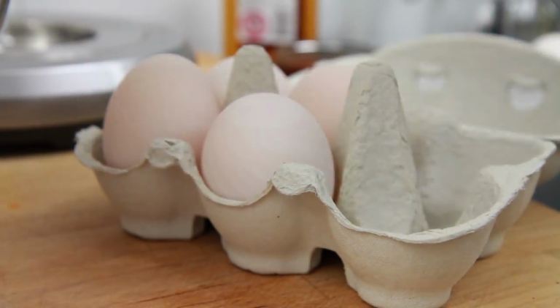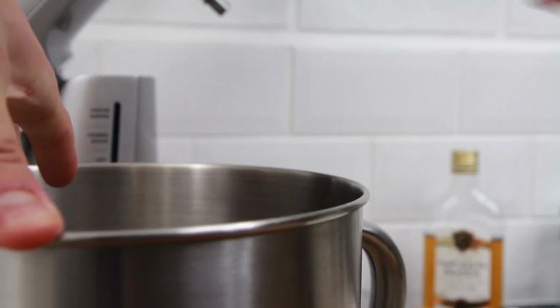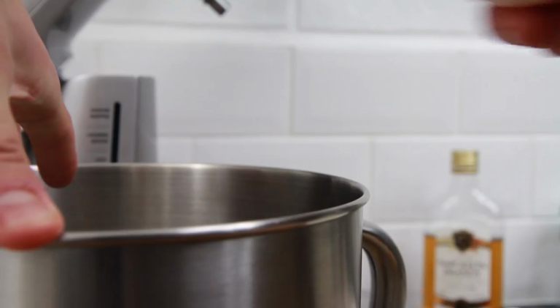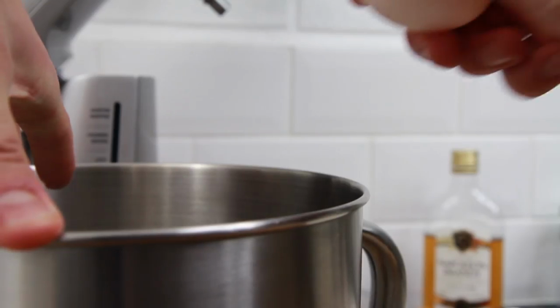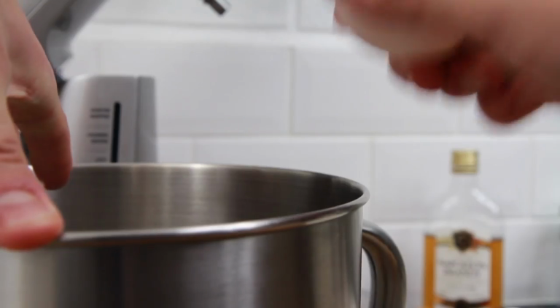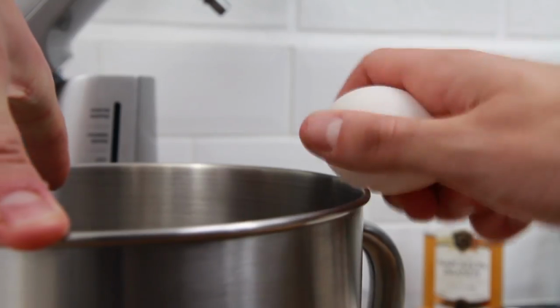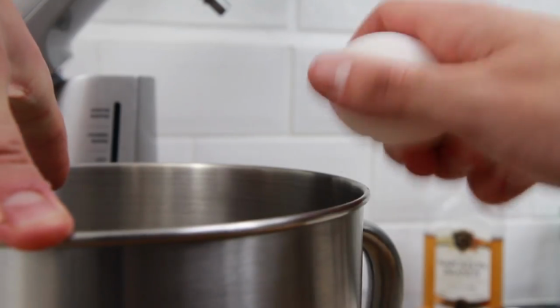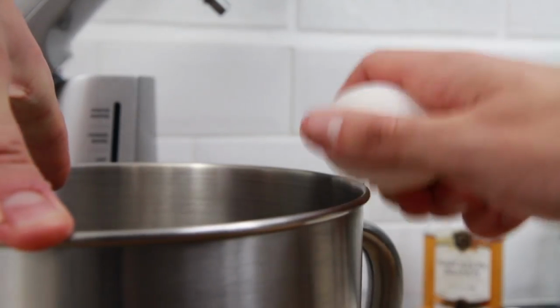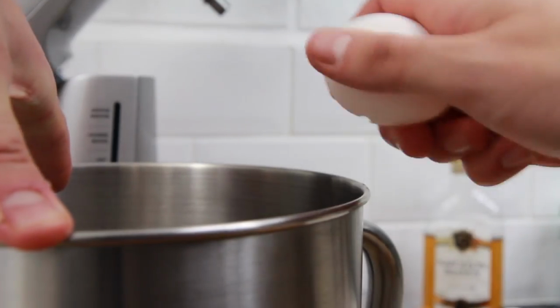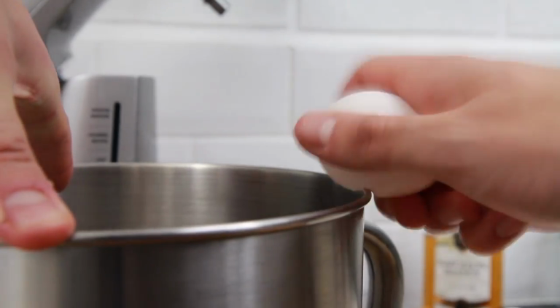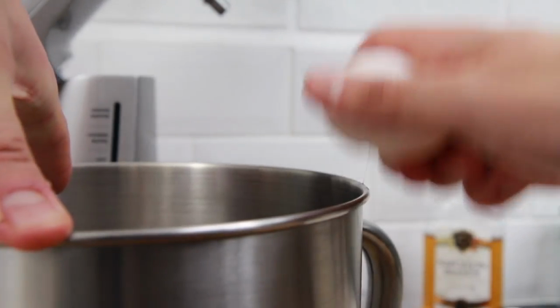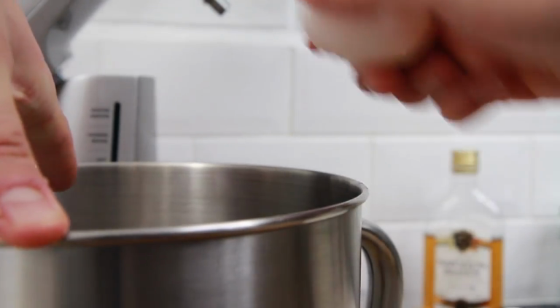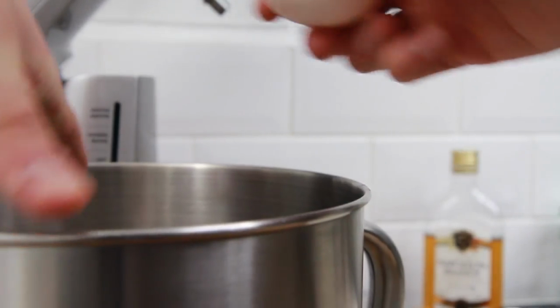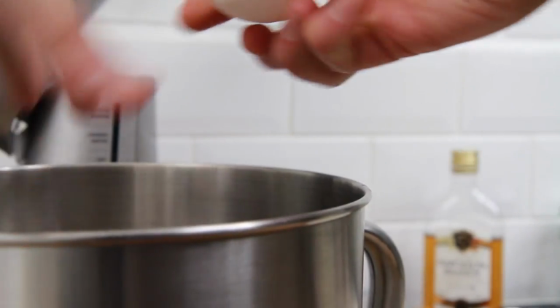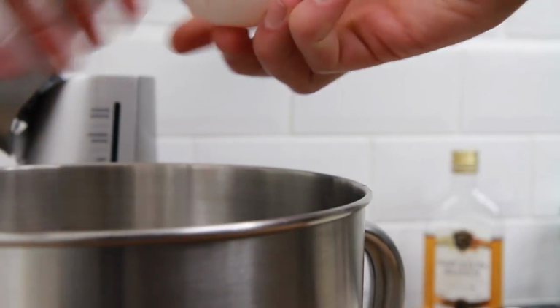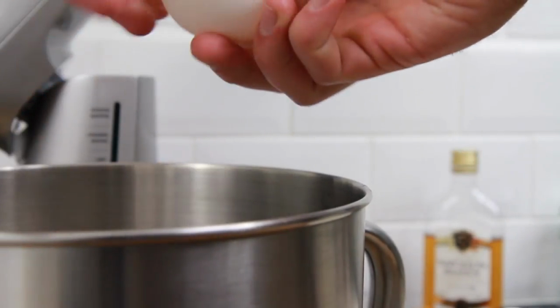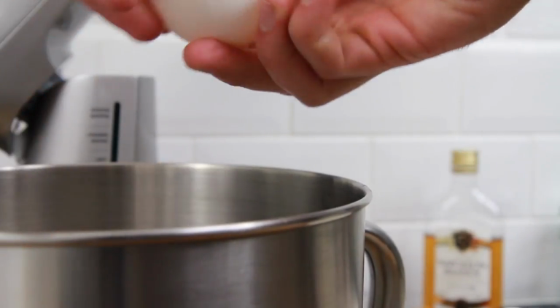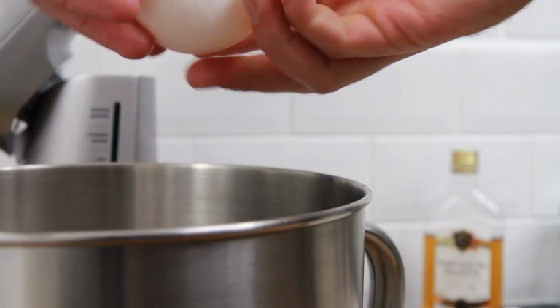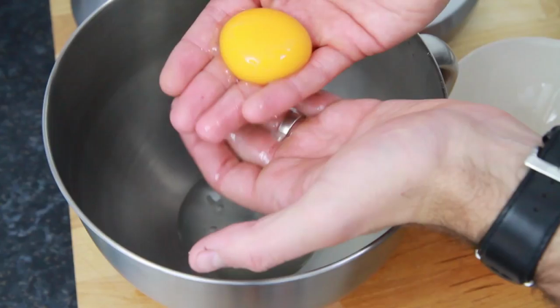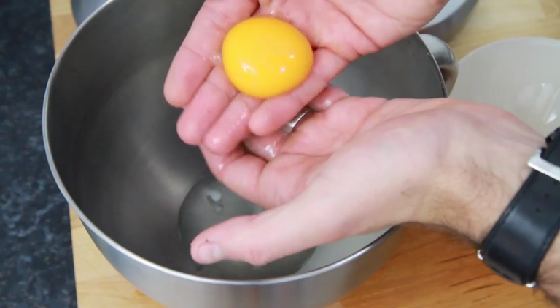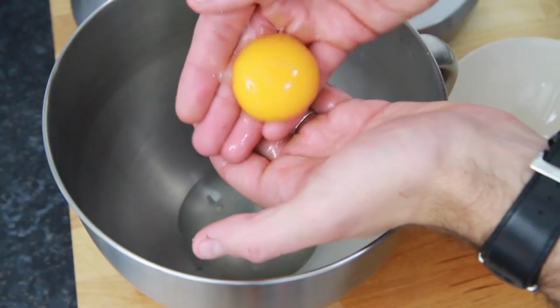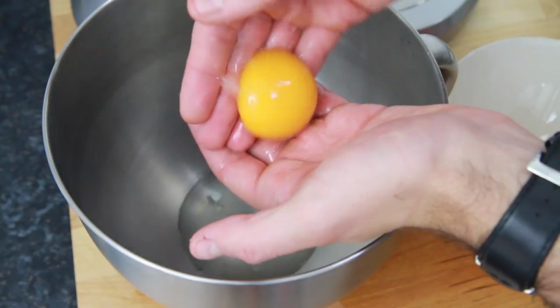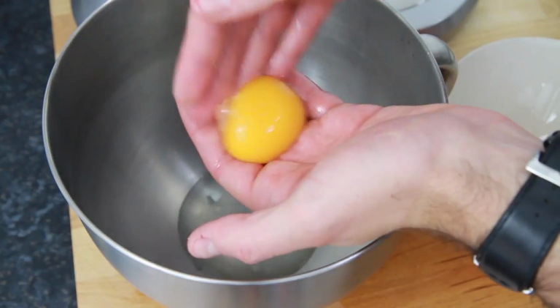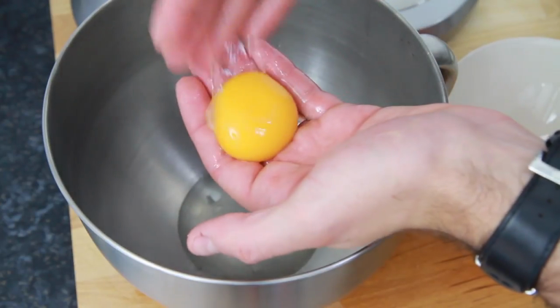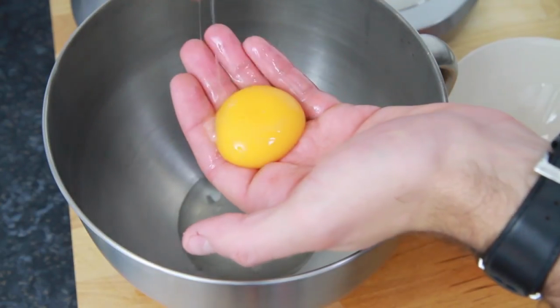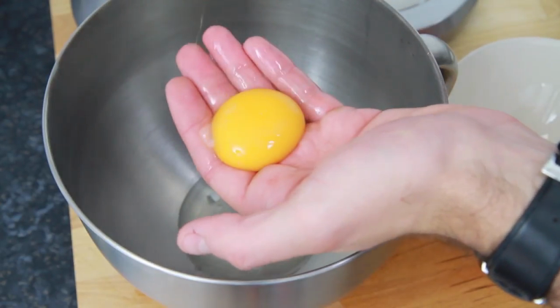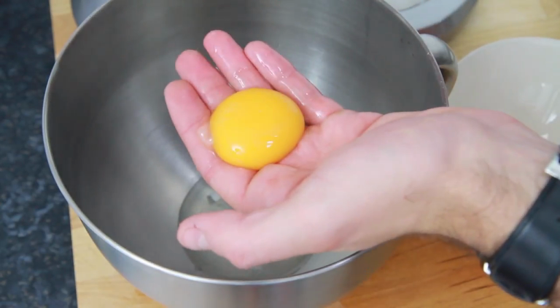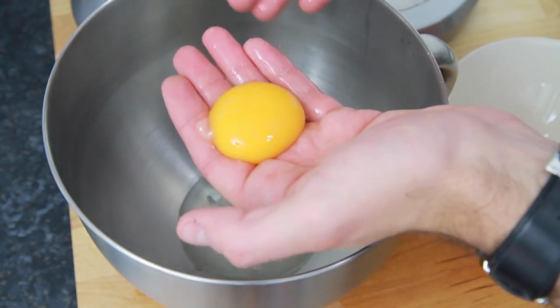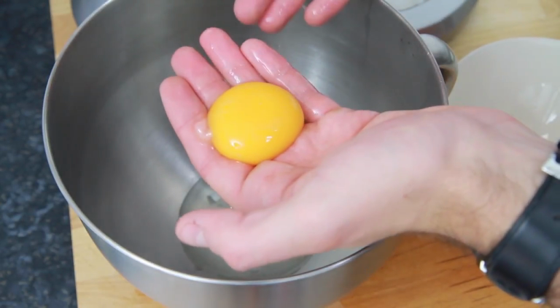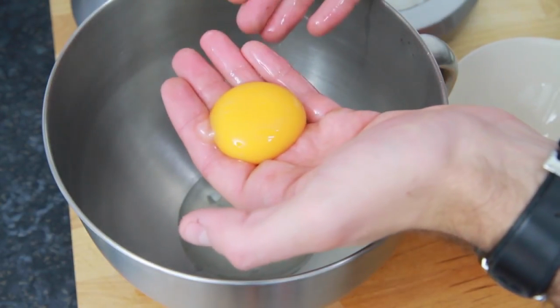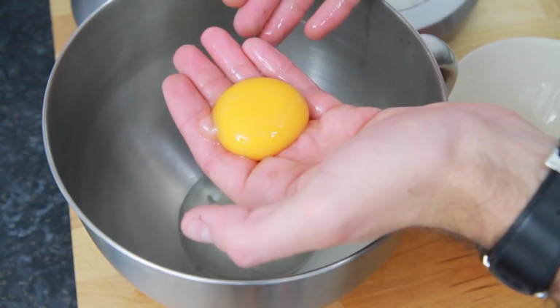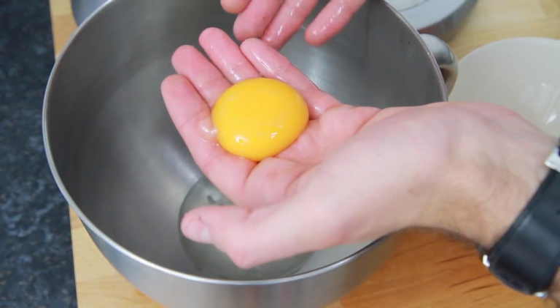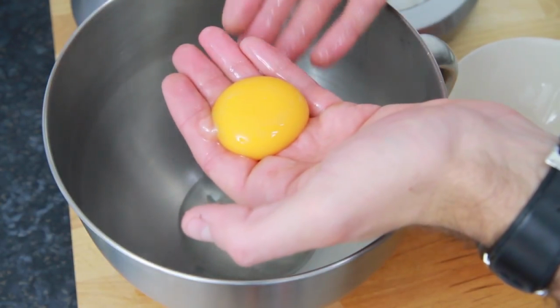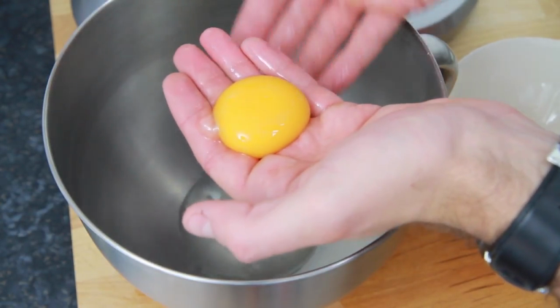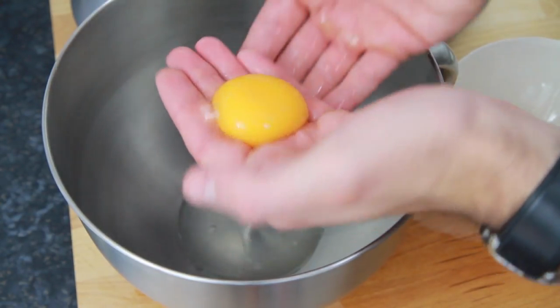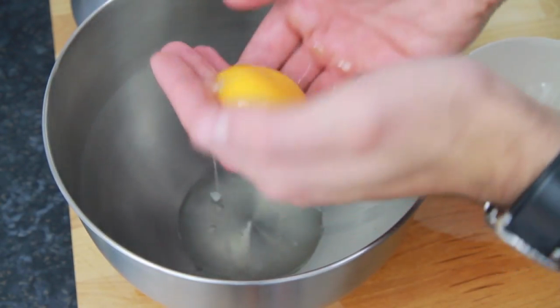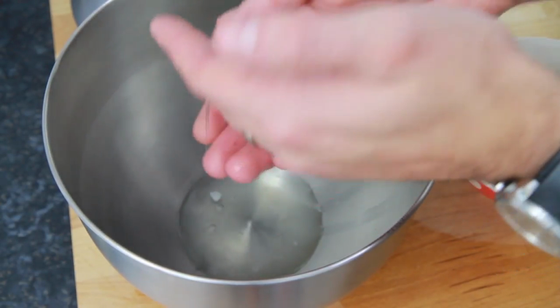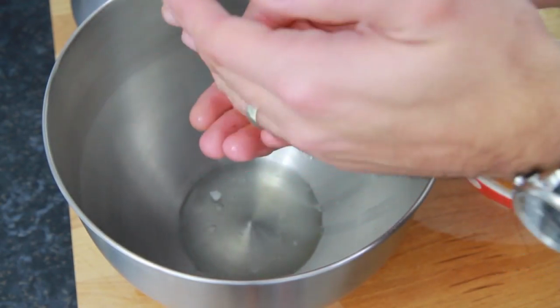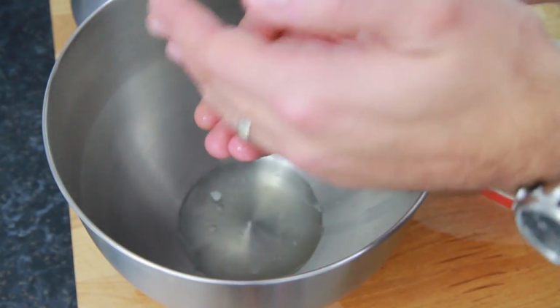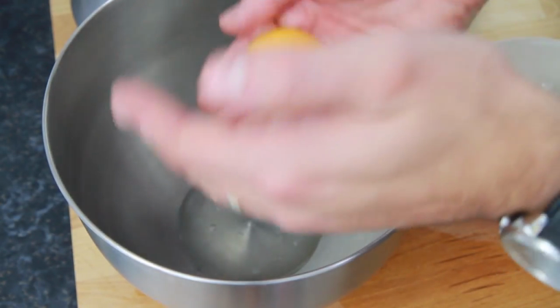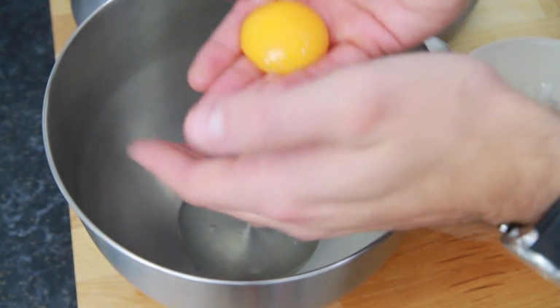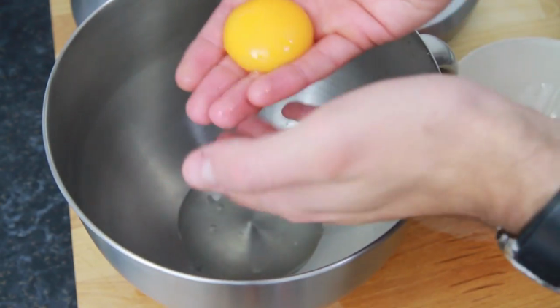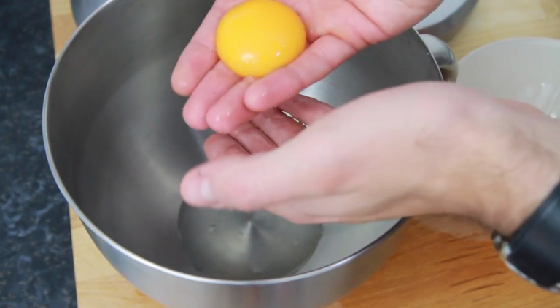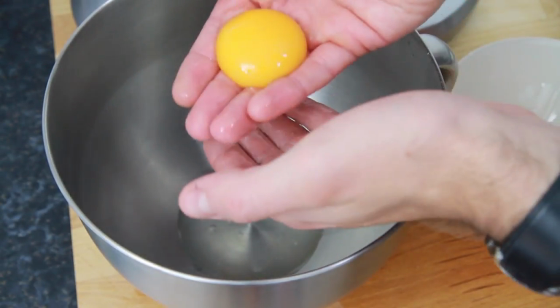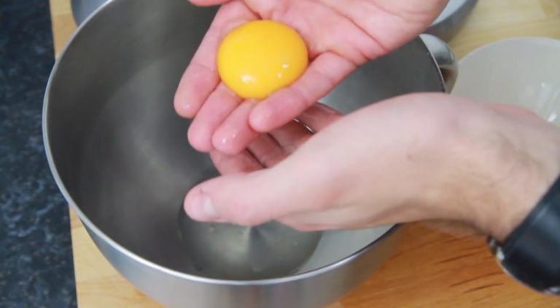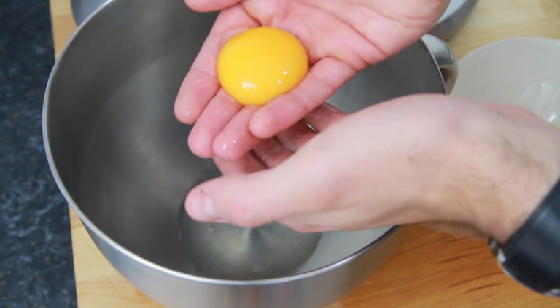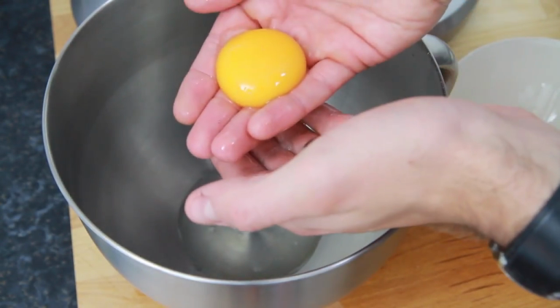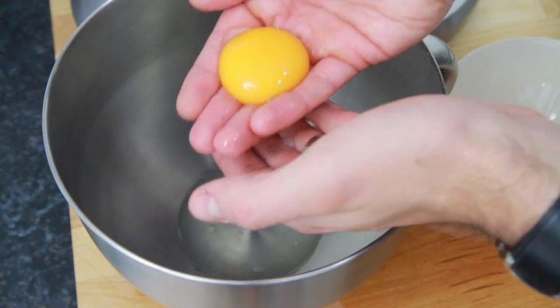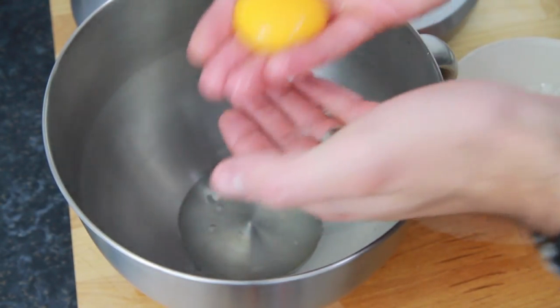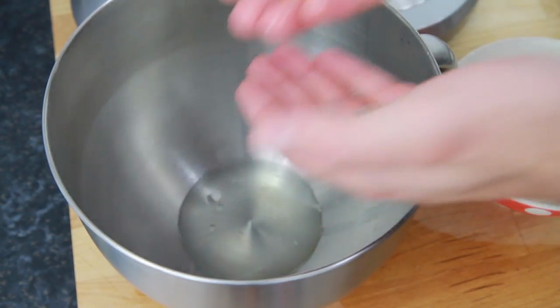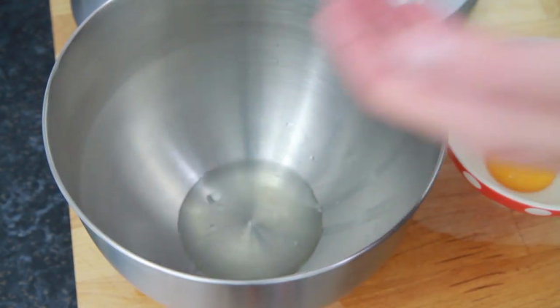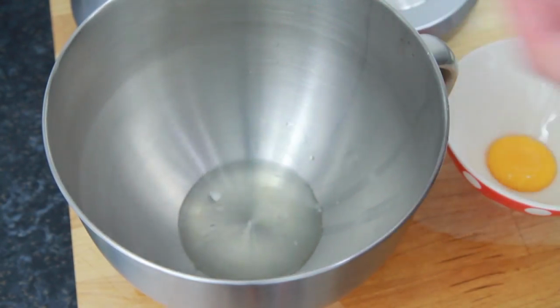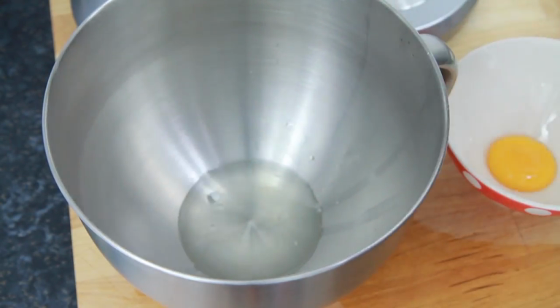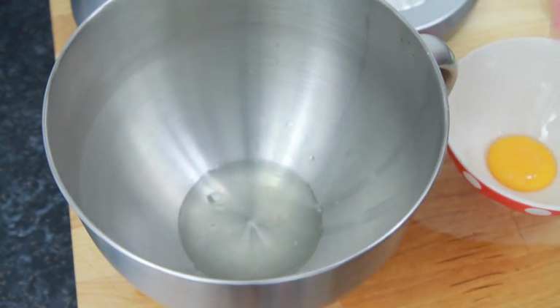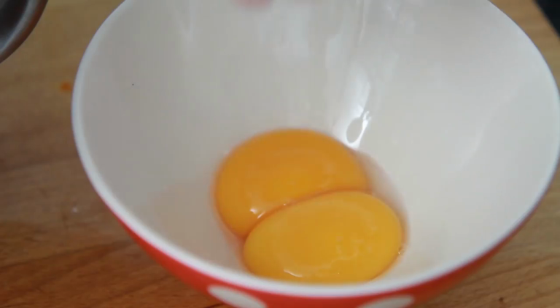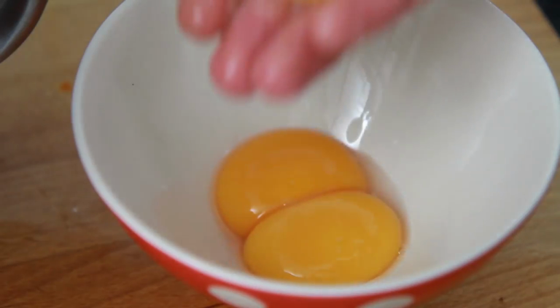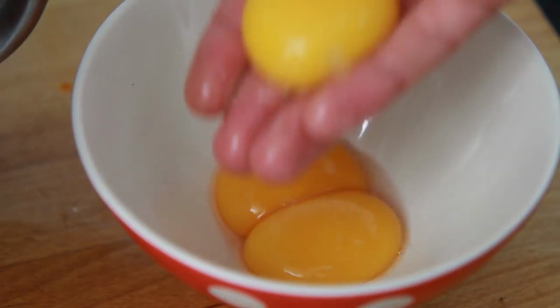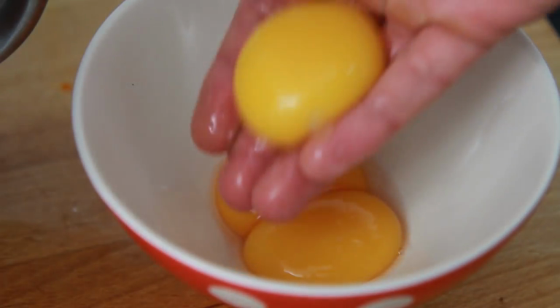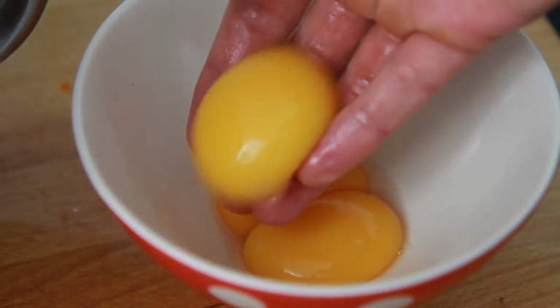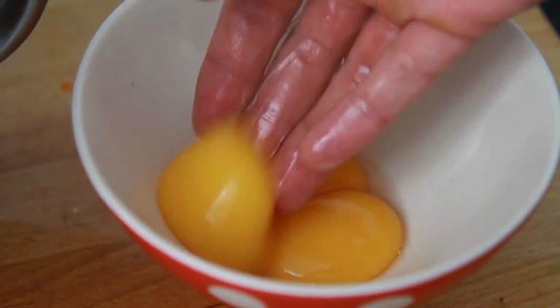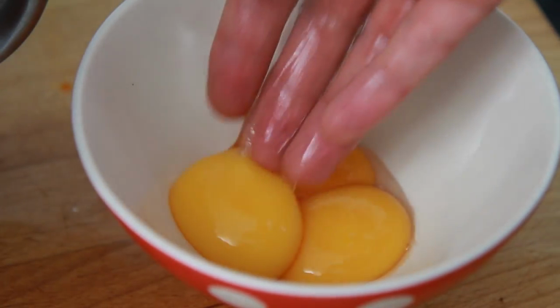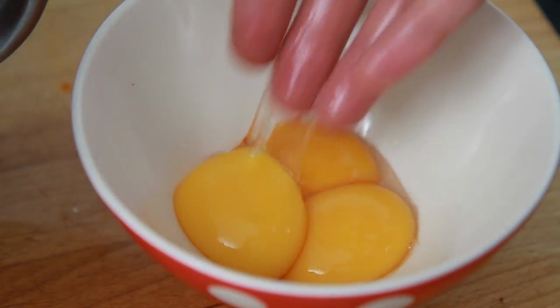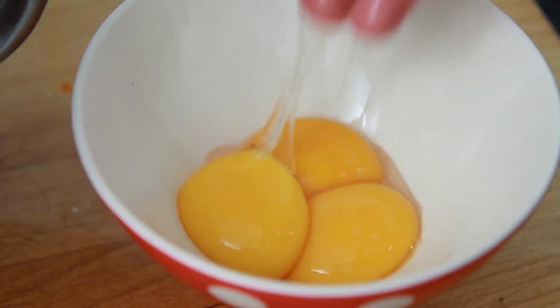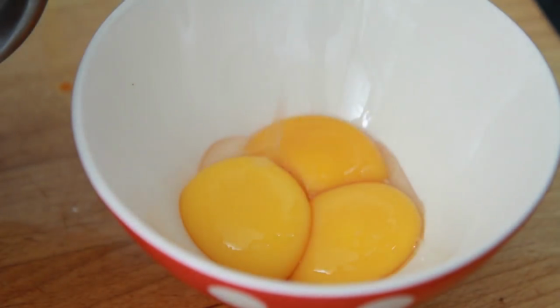To begin with, take two duck eggs and separate the whites from the yolks into a large mixing bowl. Be sure to save the yolks for later.